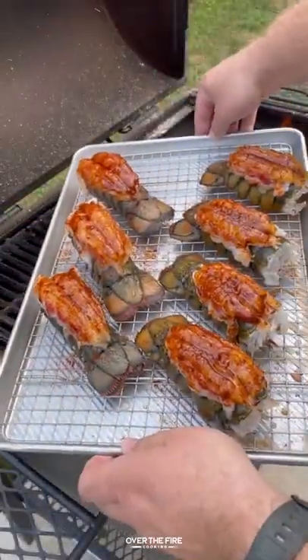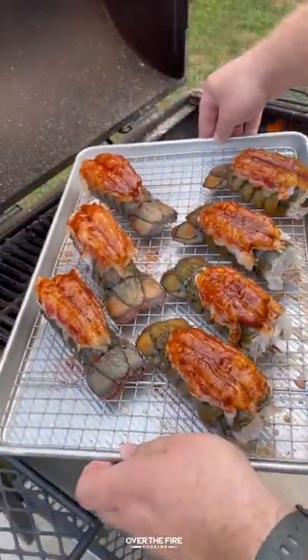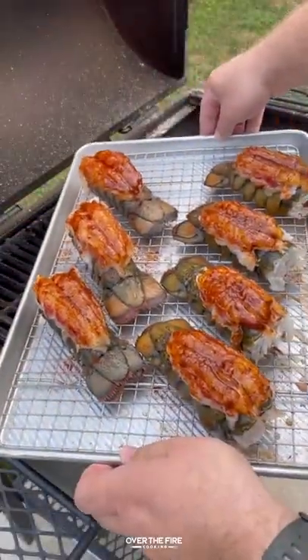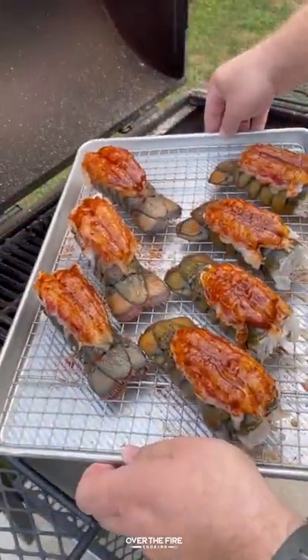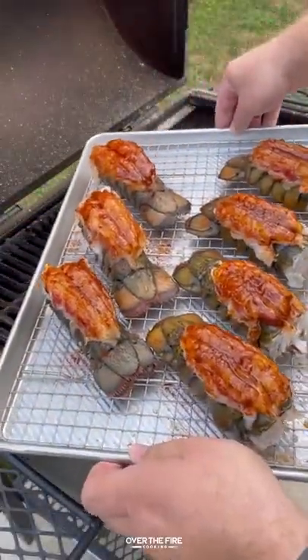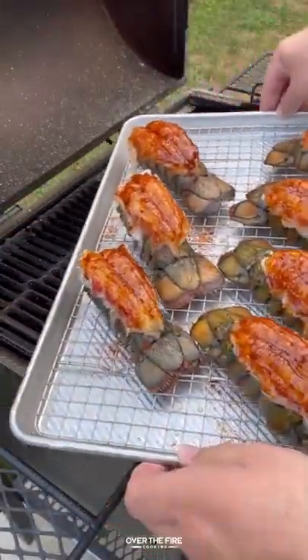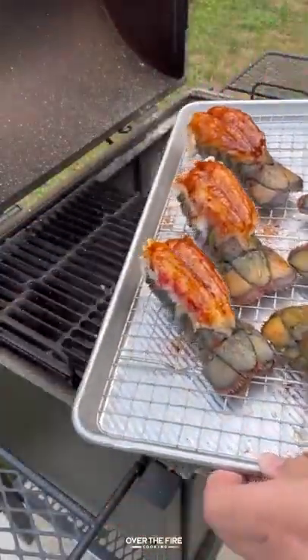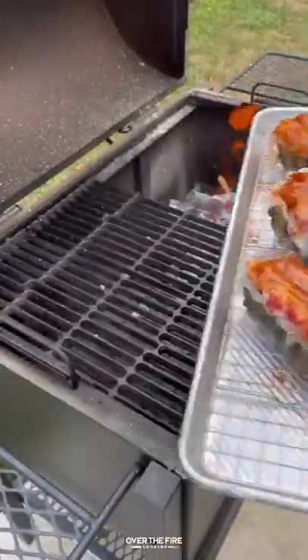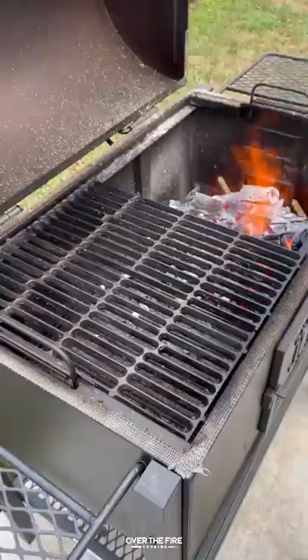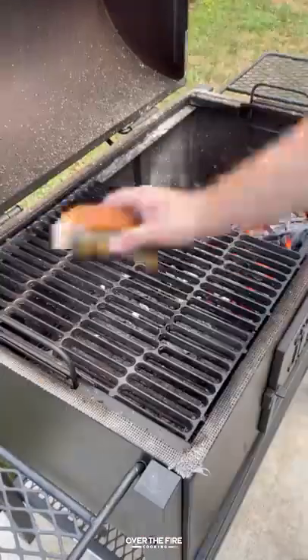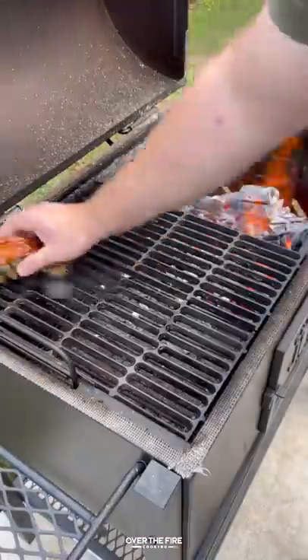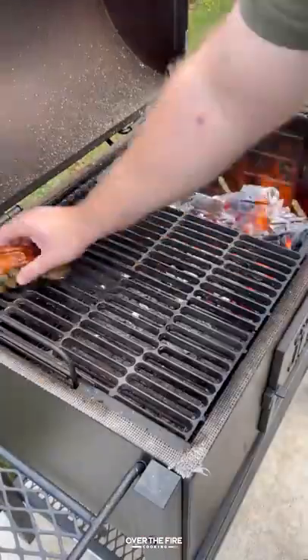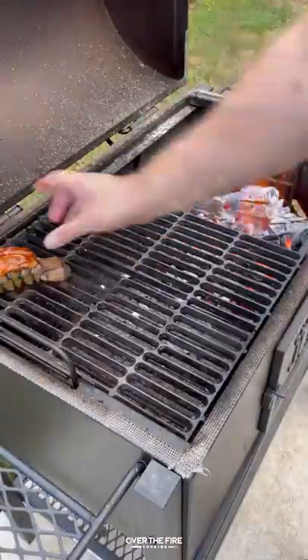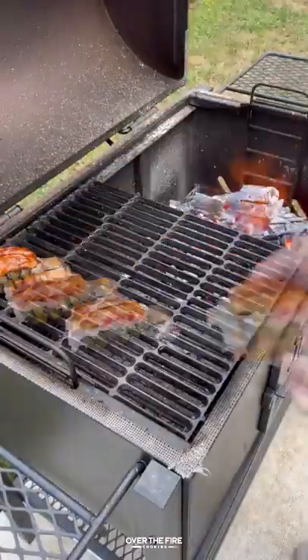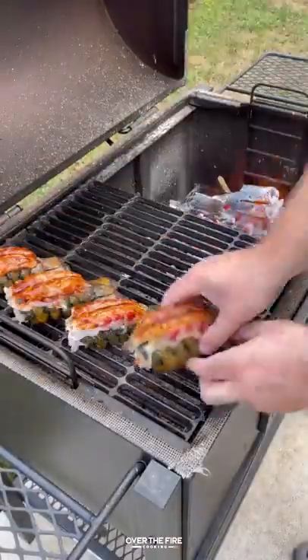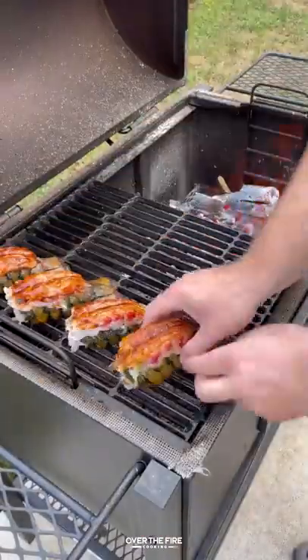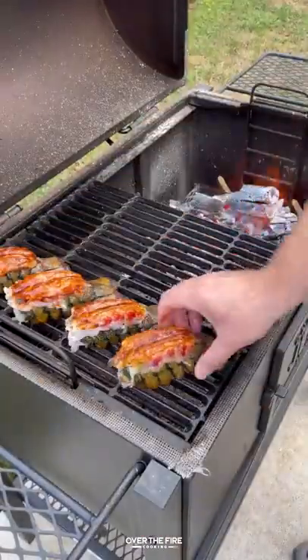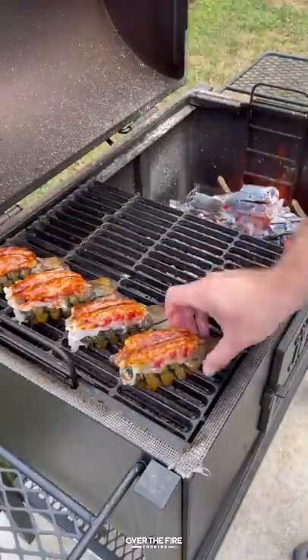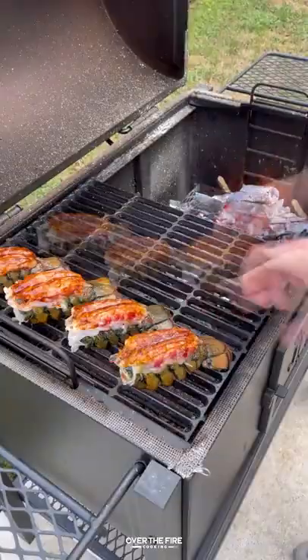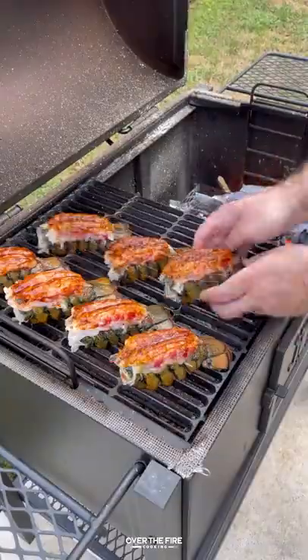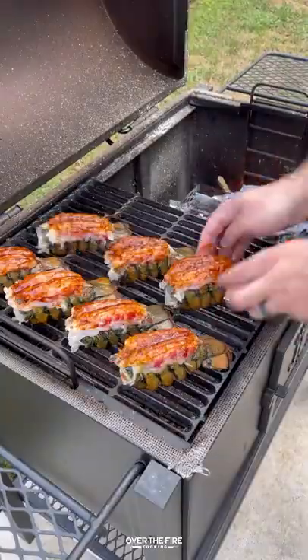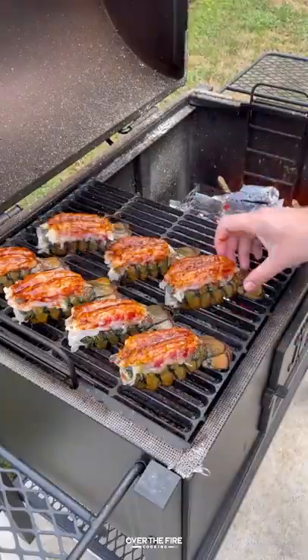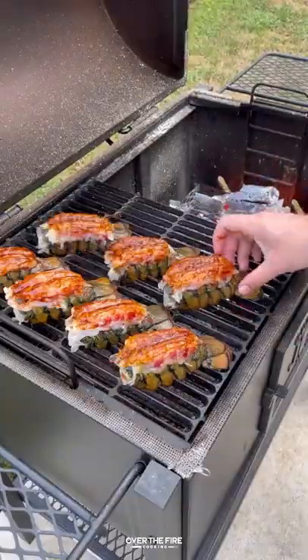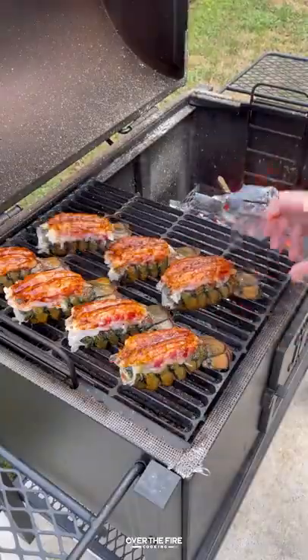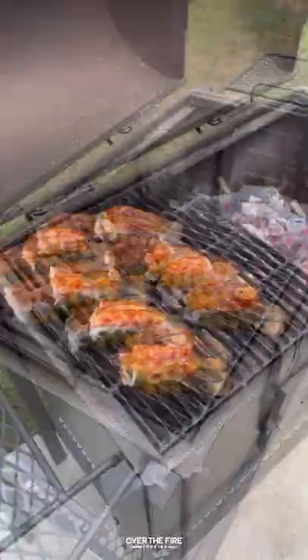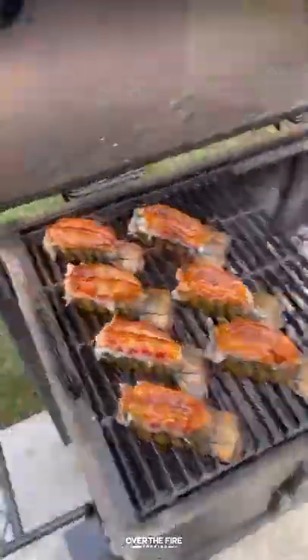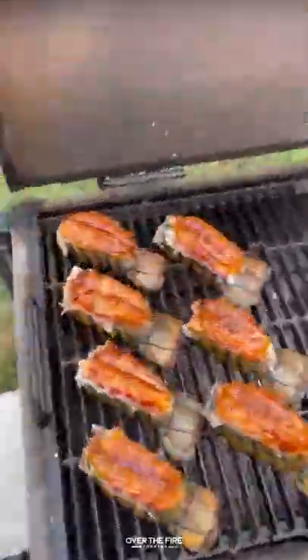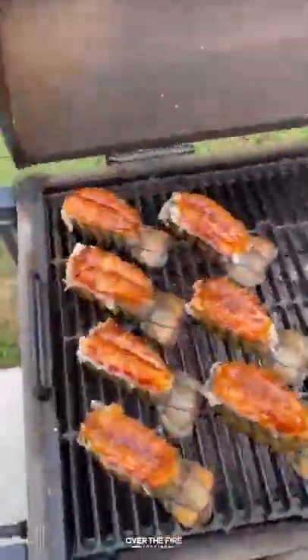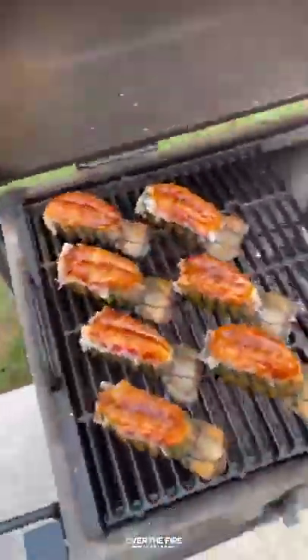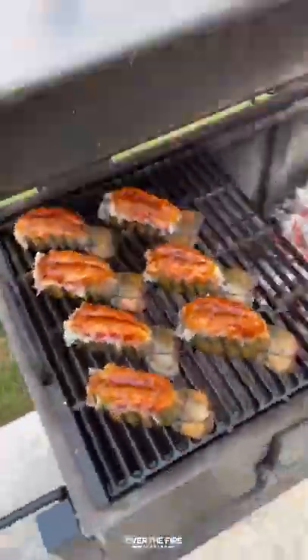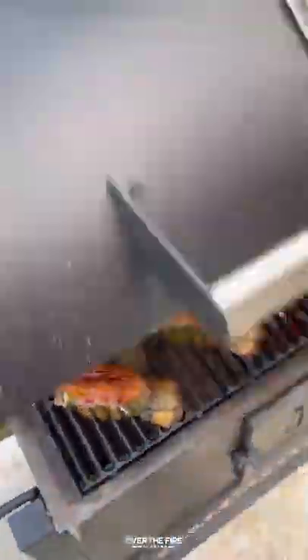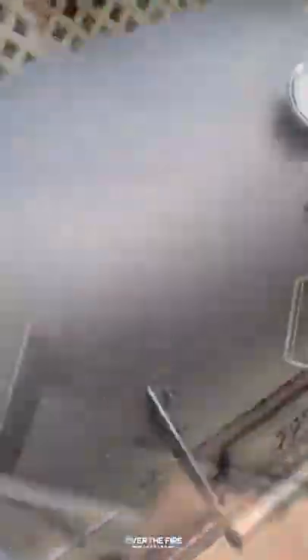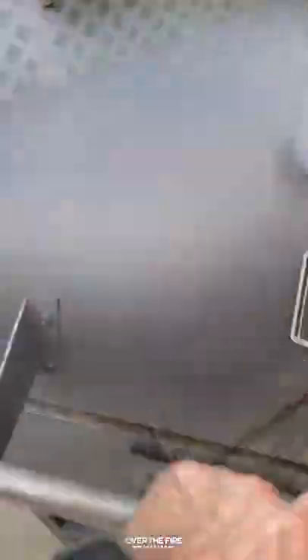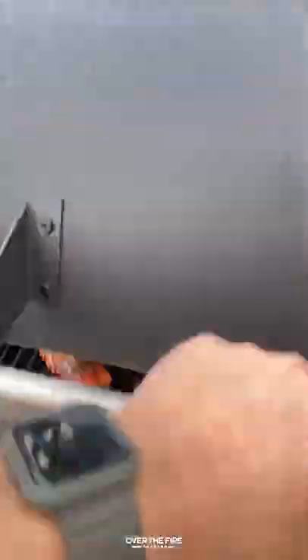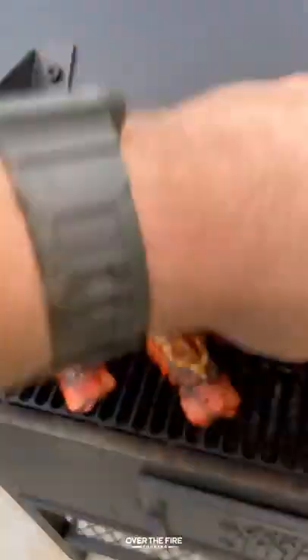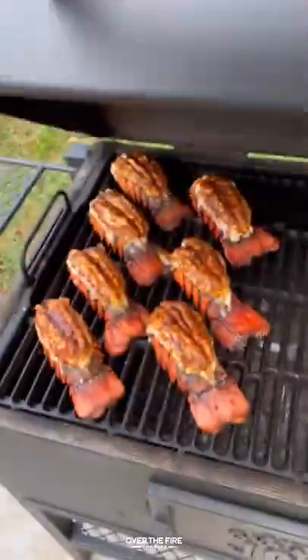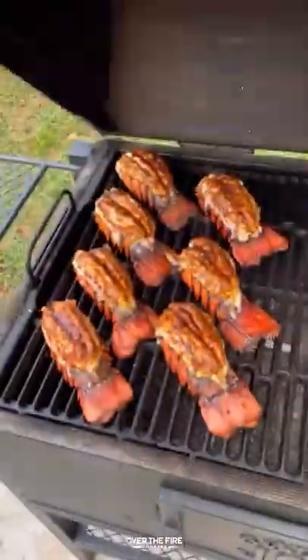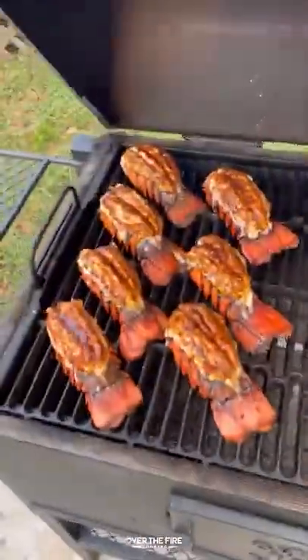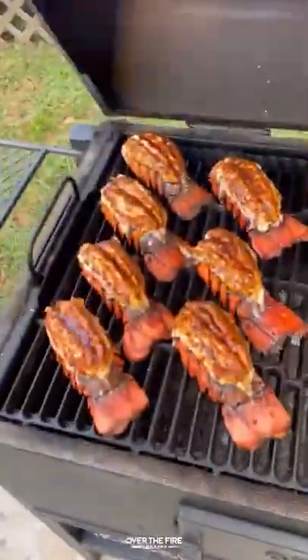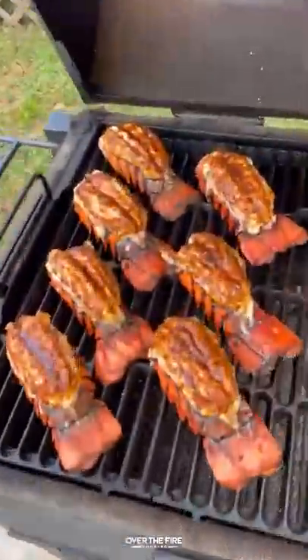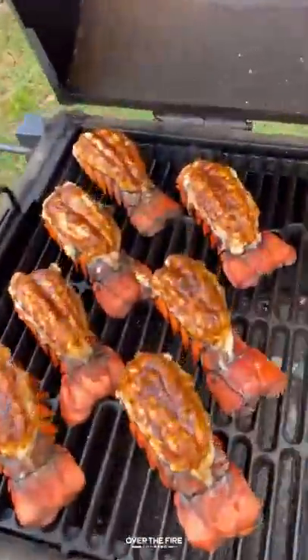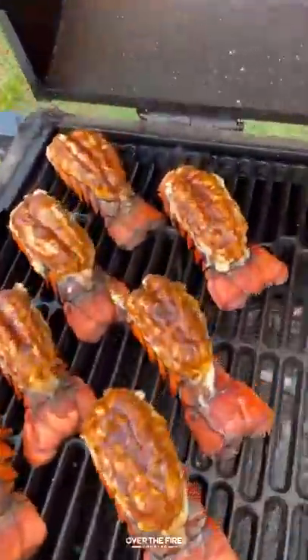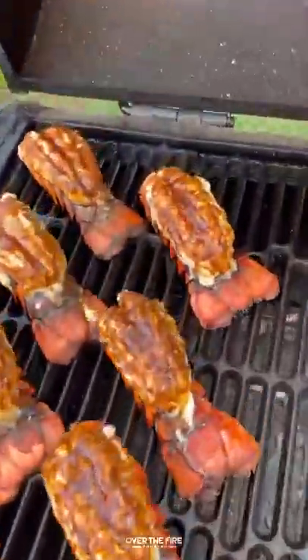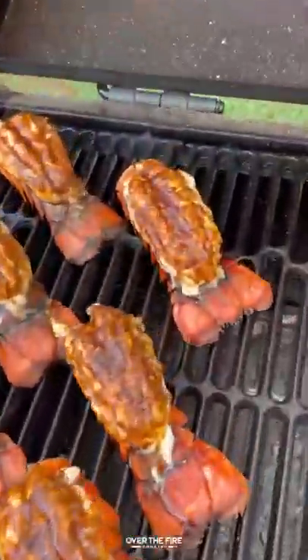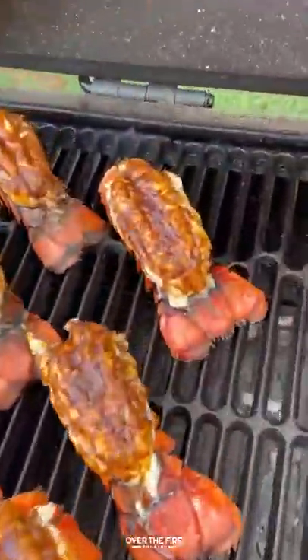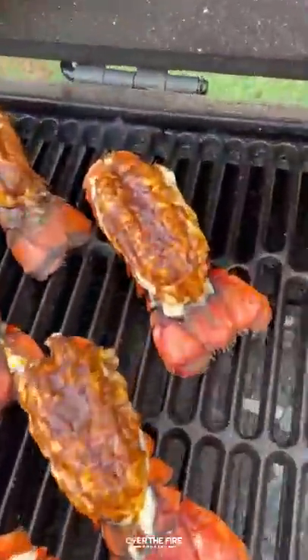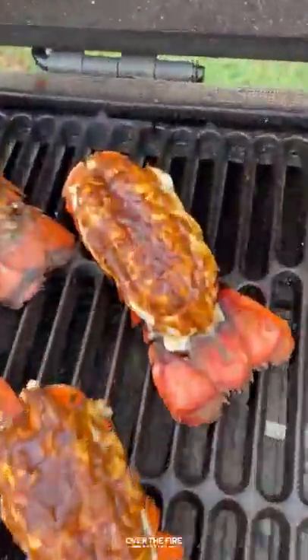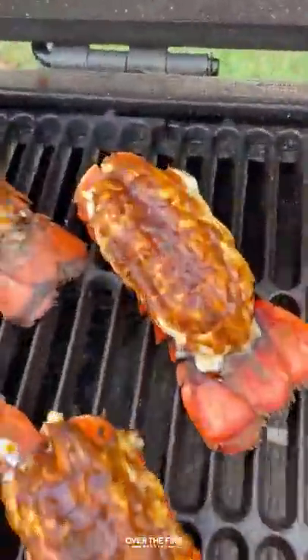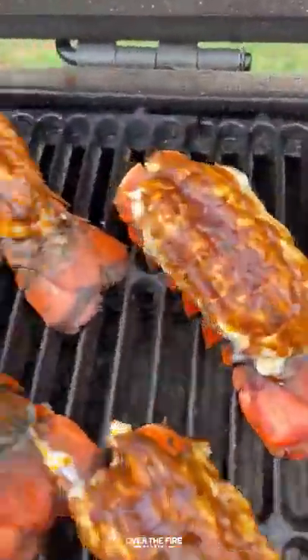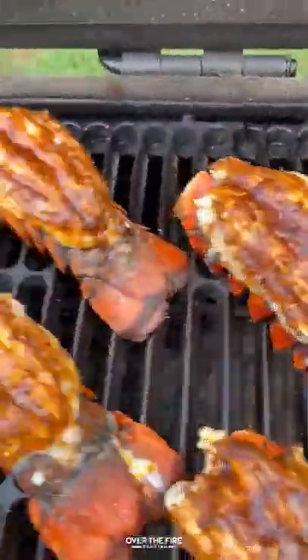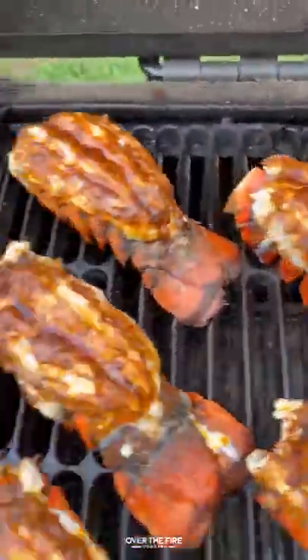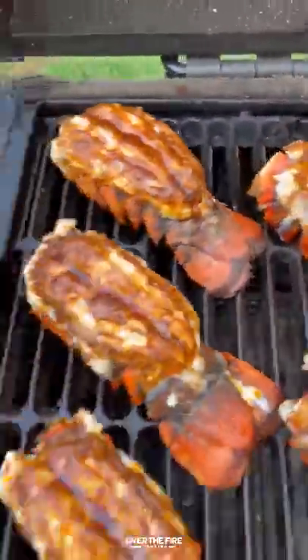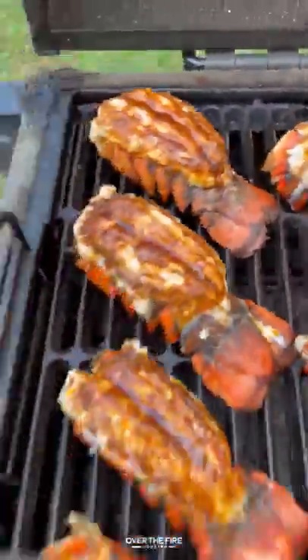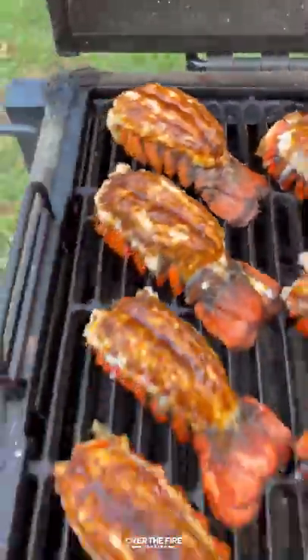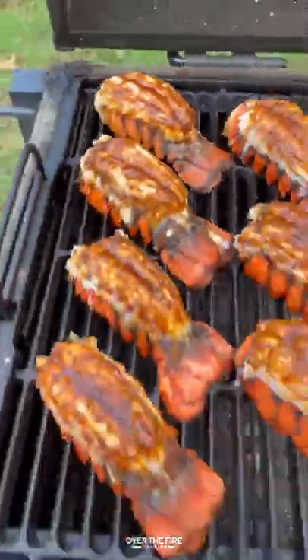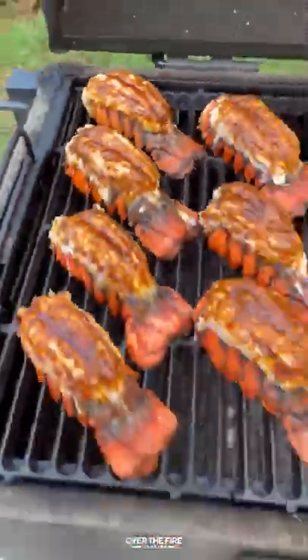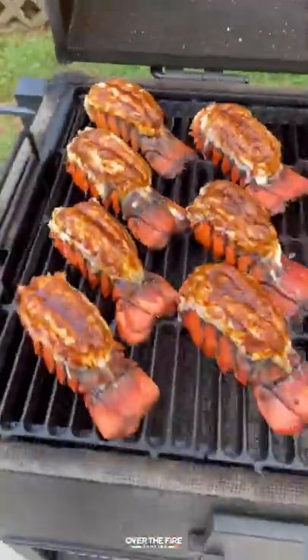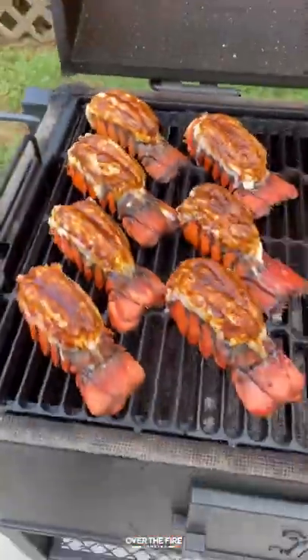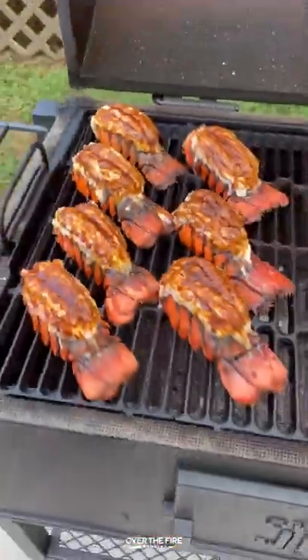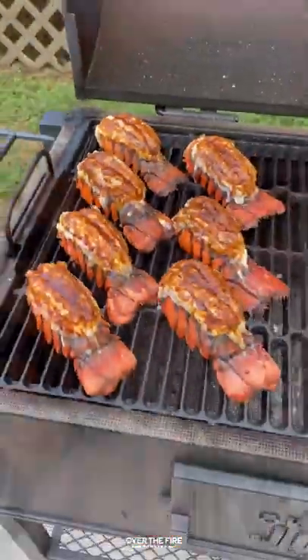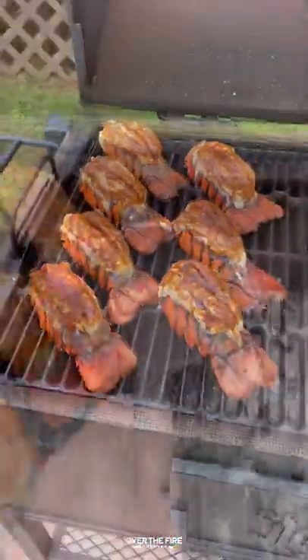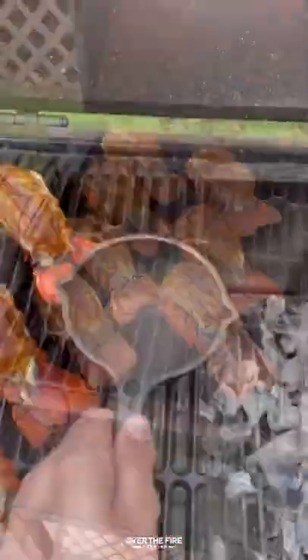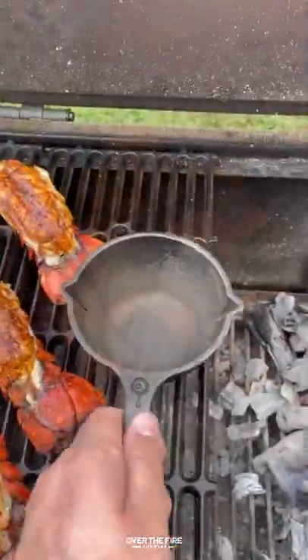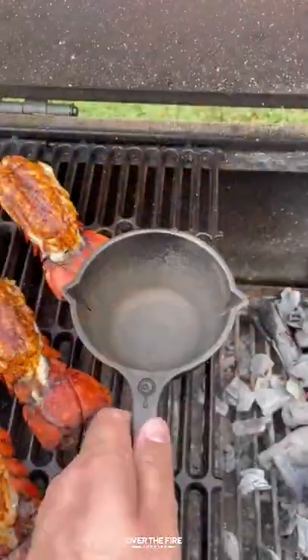Preheating my grill for a two zone indirect cook at 375. We're gonna cook them for about 15 to 20 minutes.